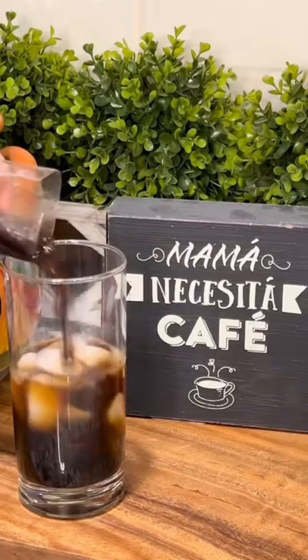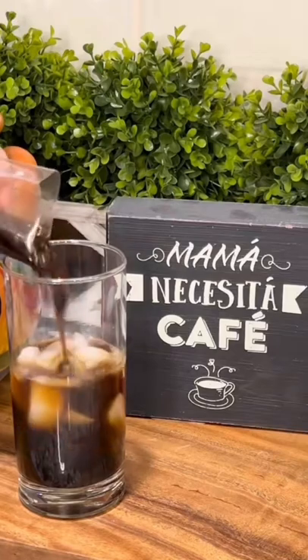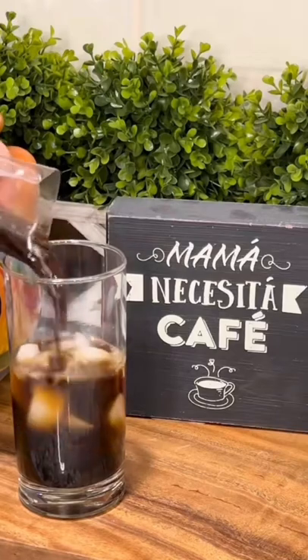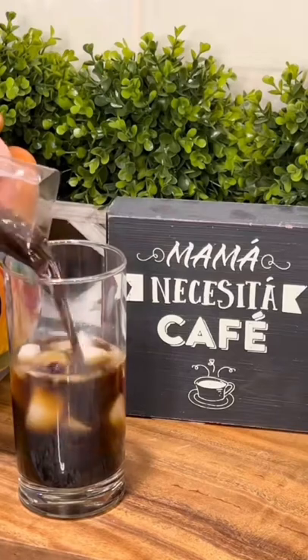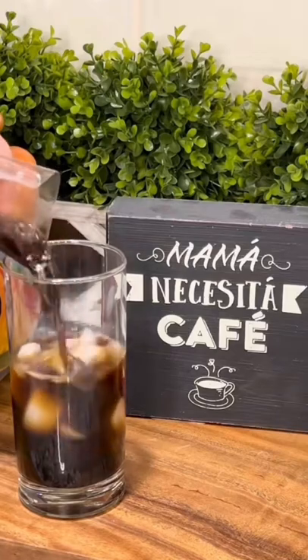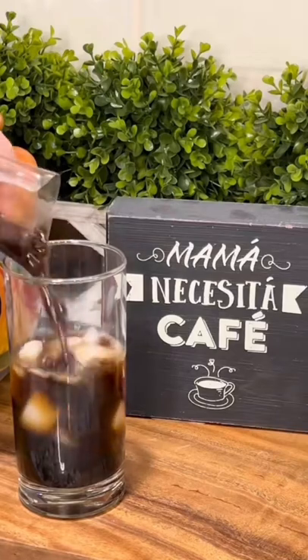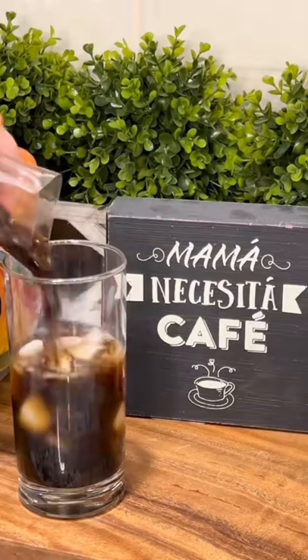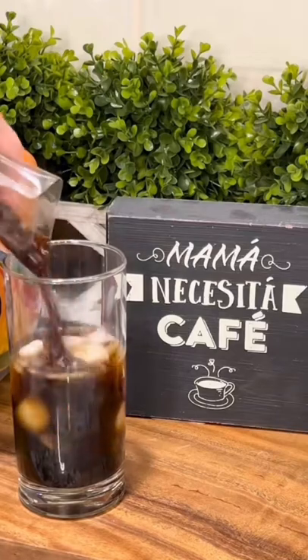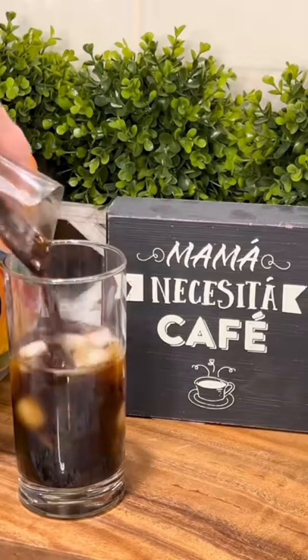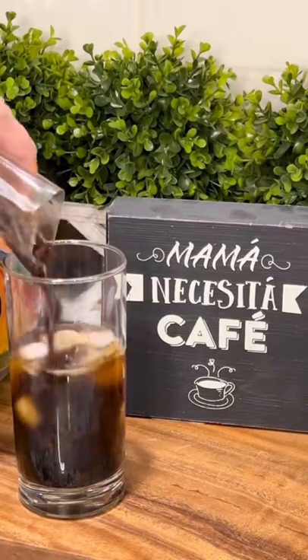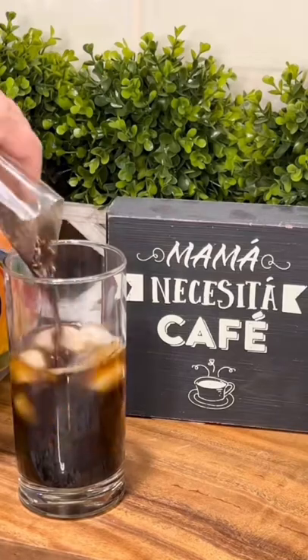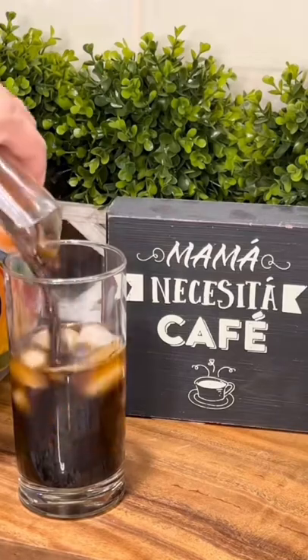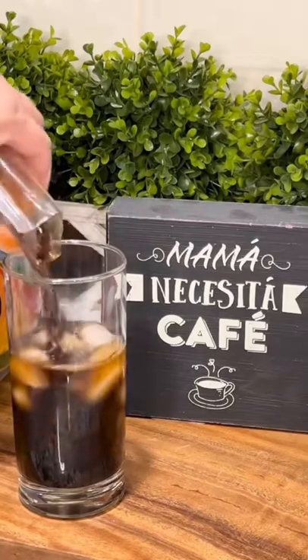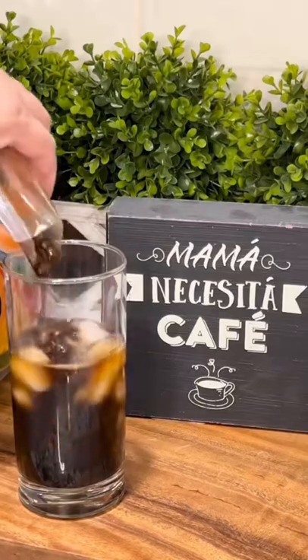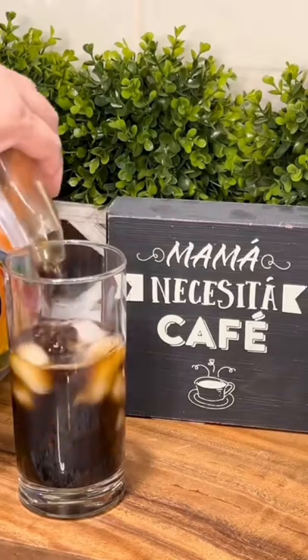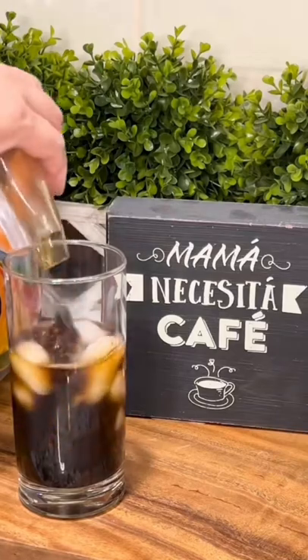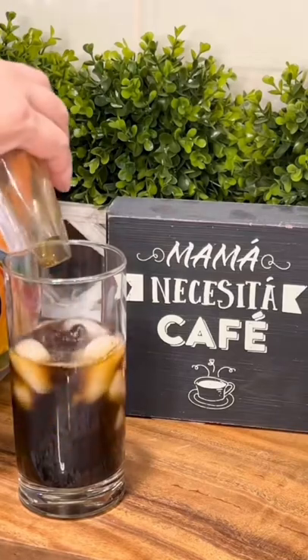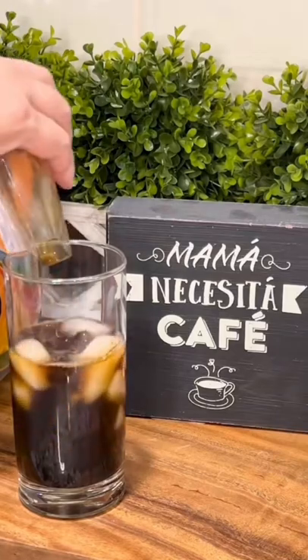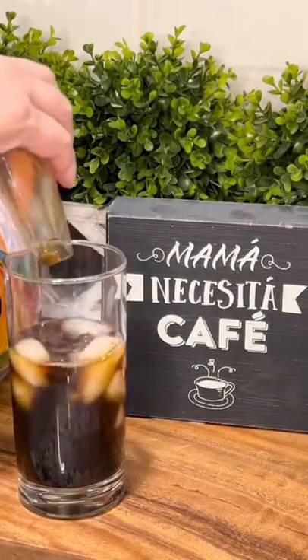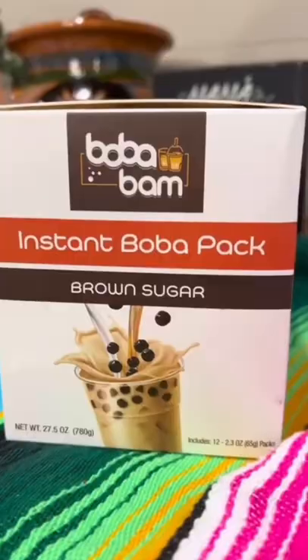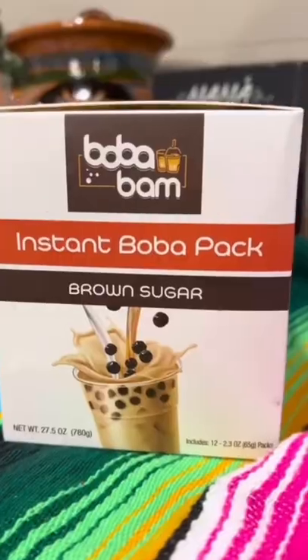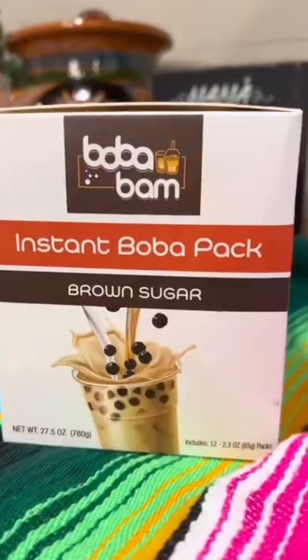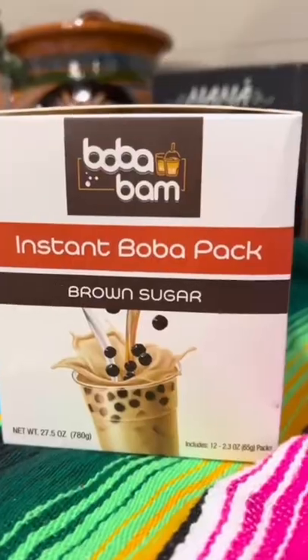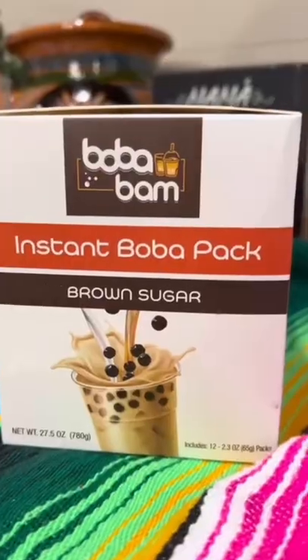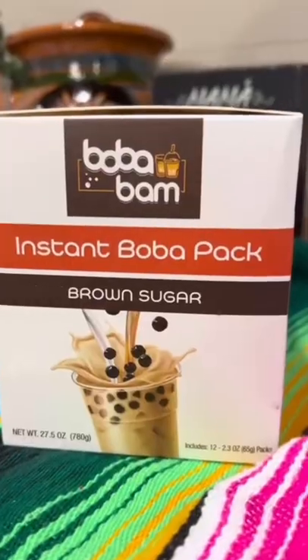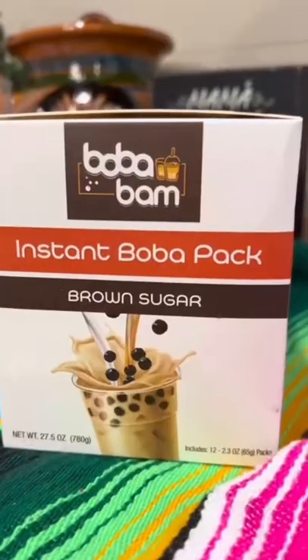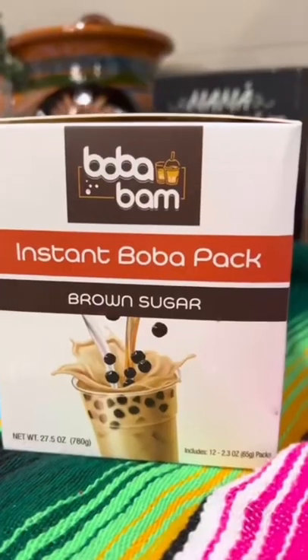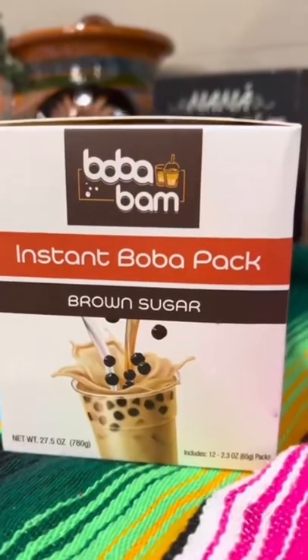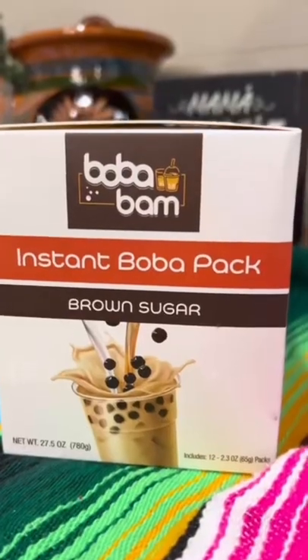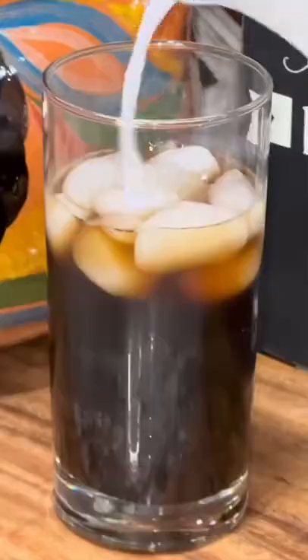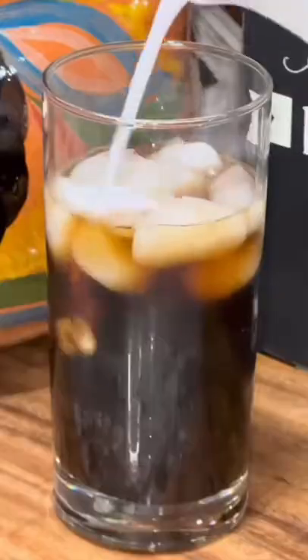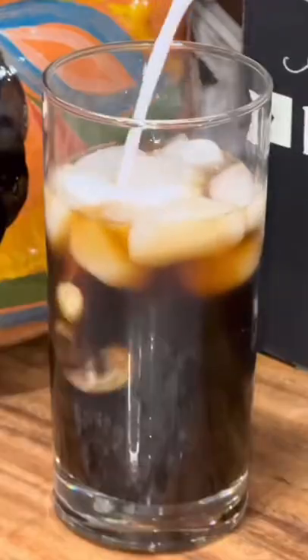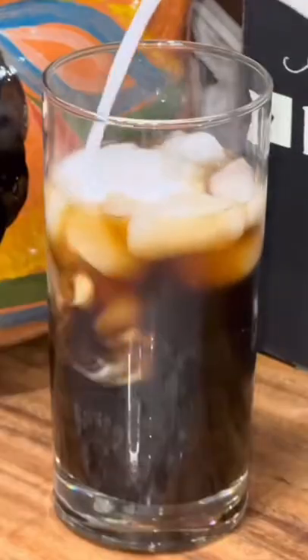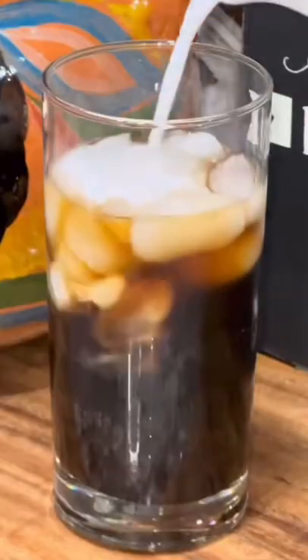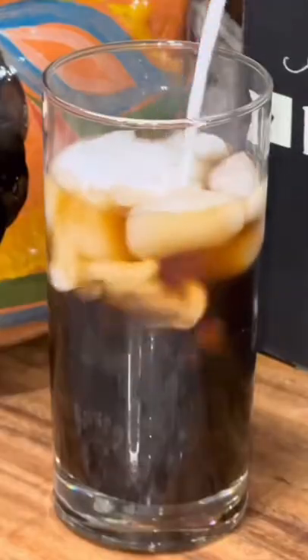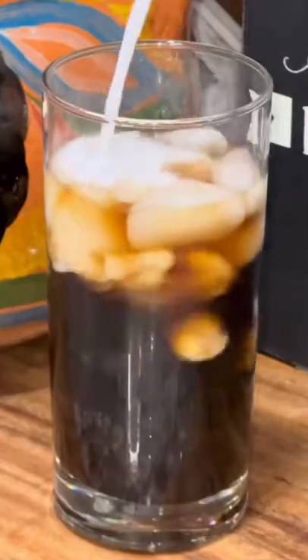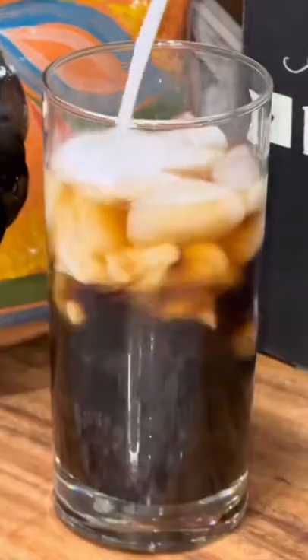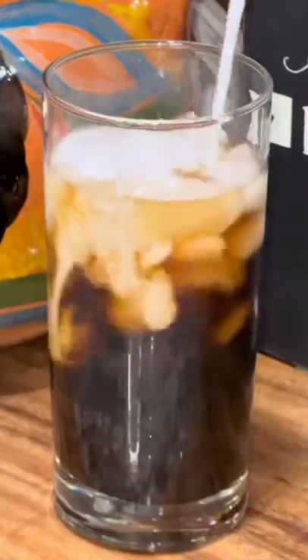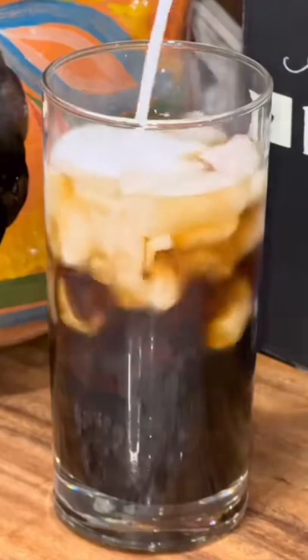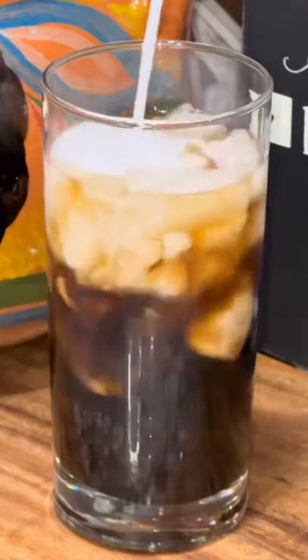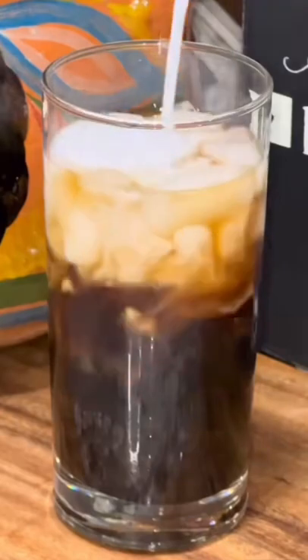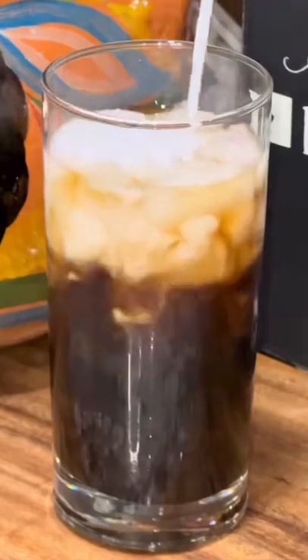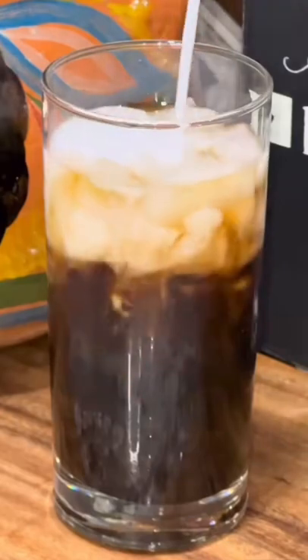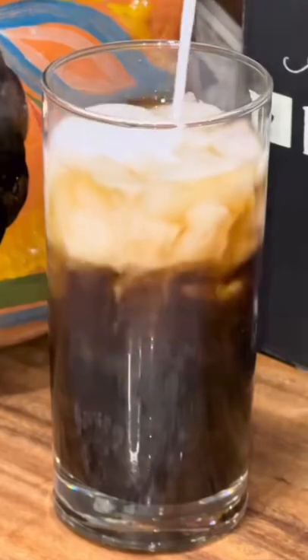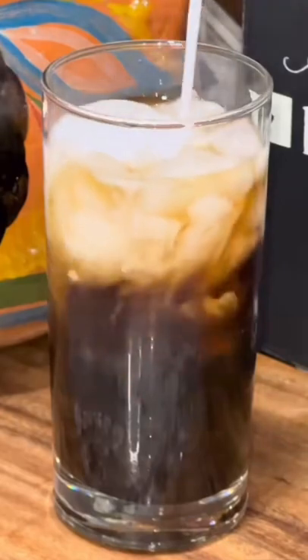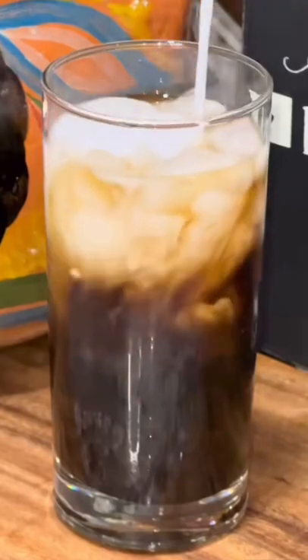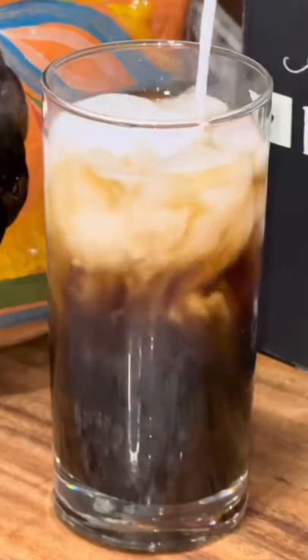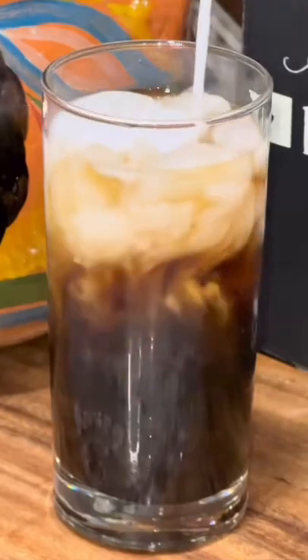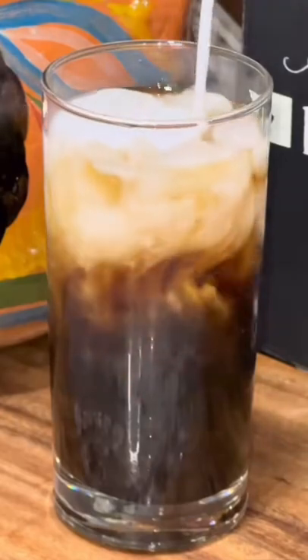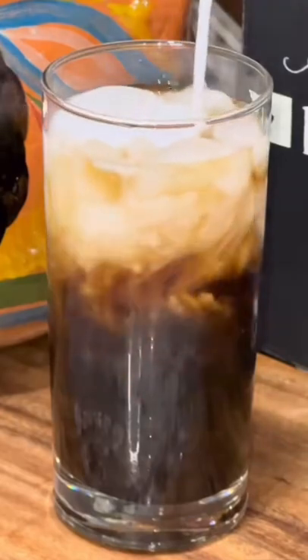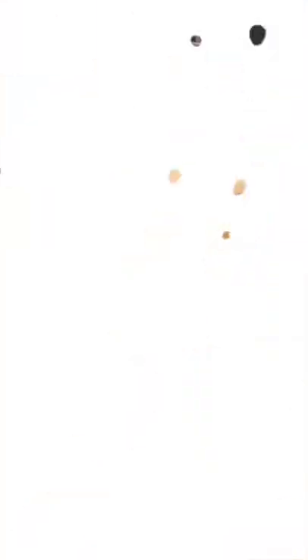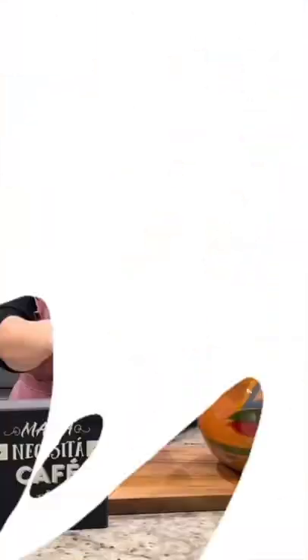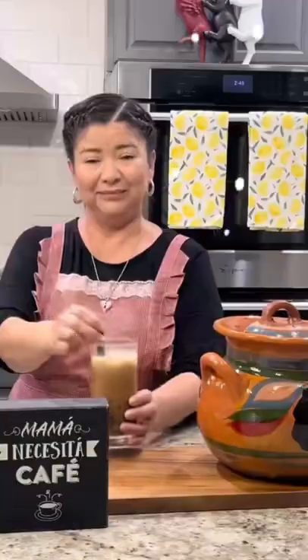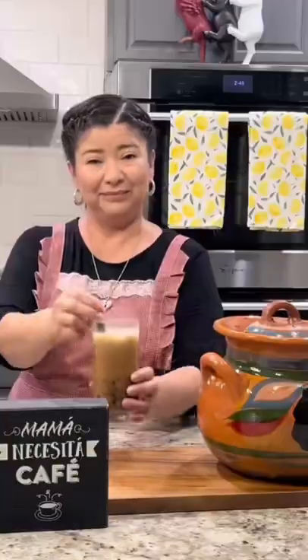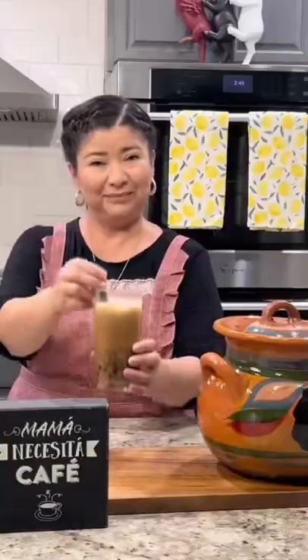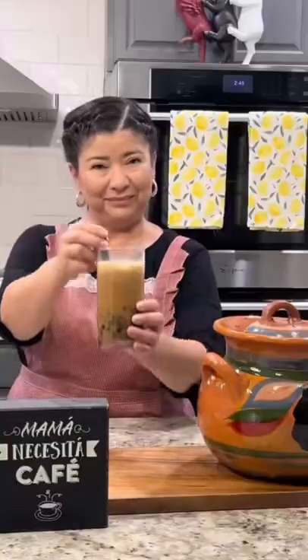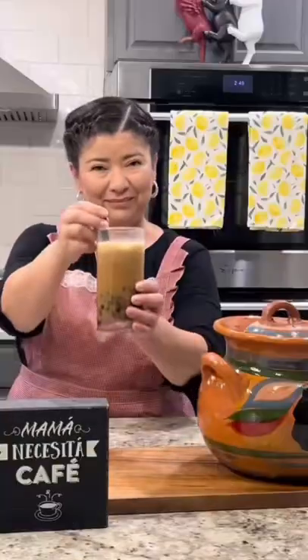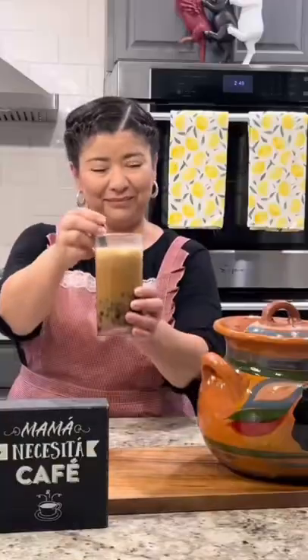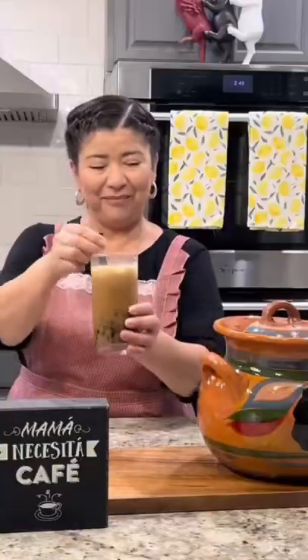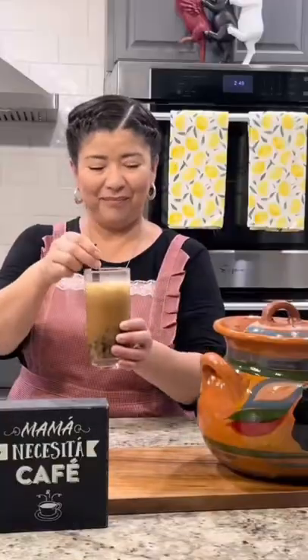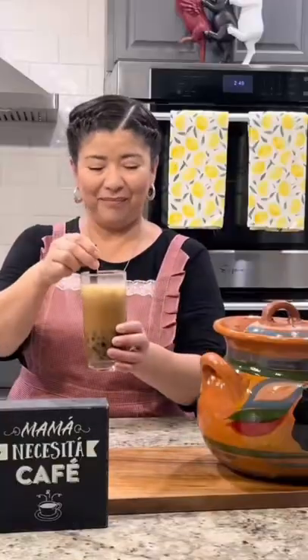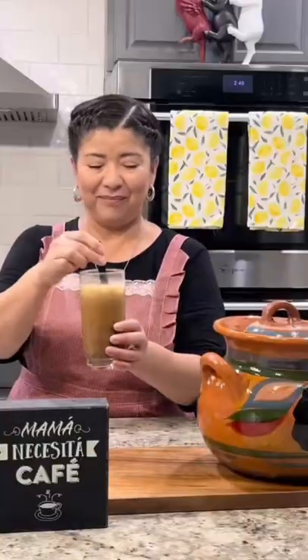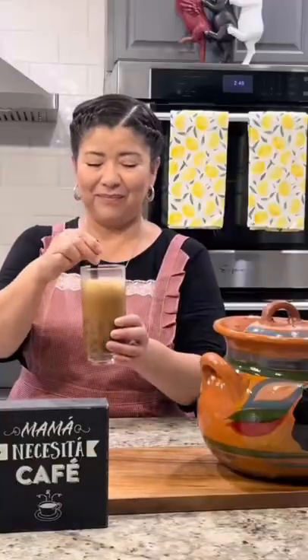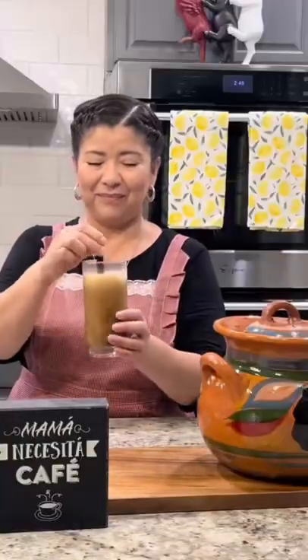I also like to add 1 envelope of boba to my coffee, but that is completely optional. Enjoy!